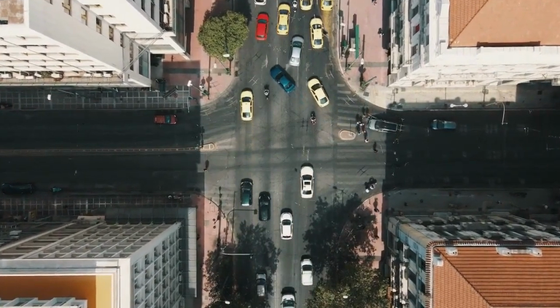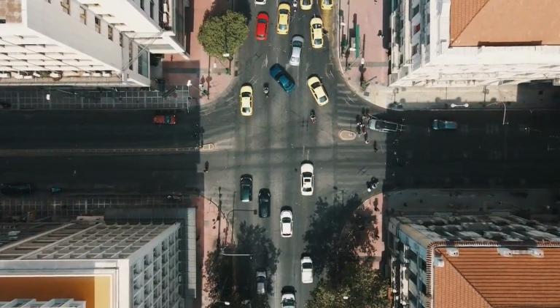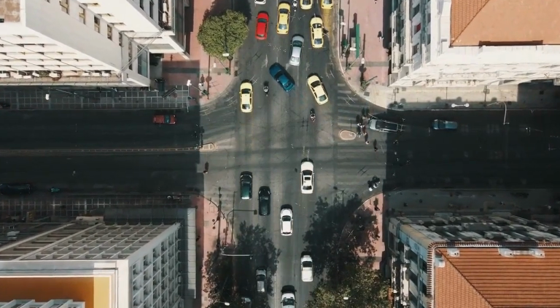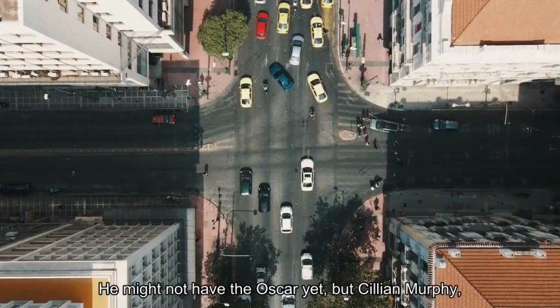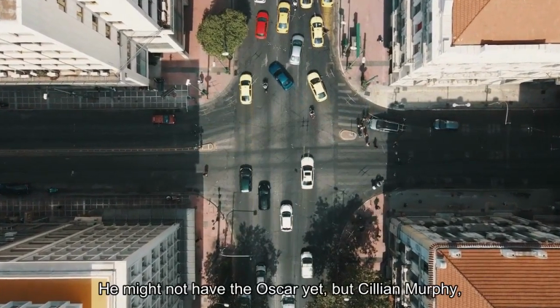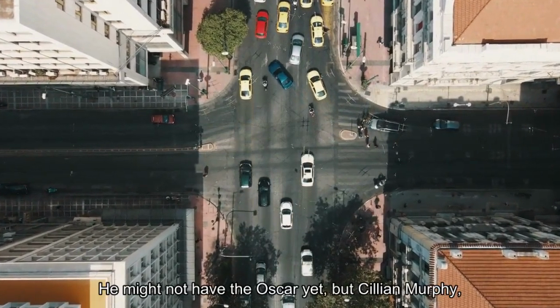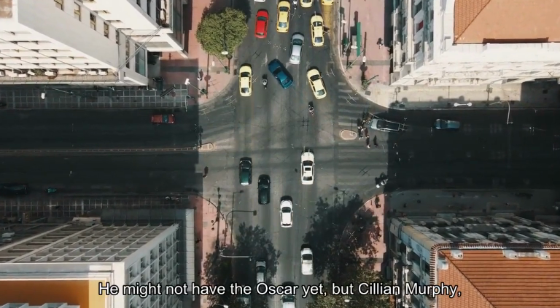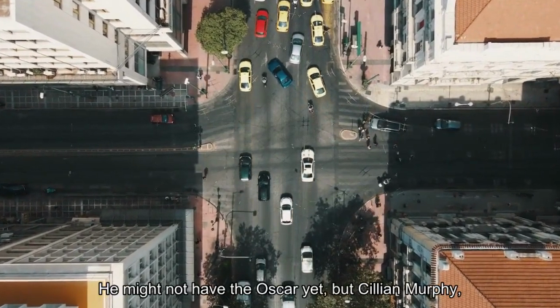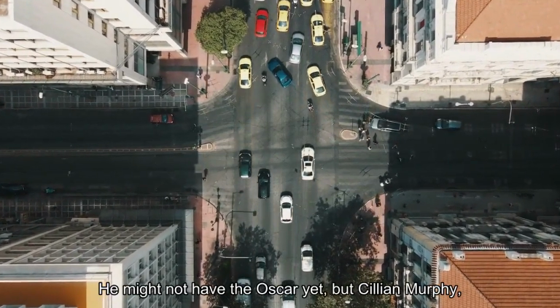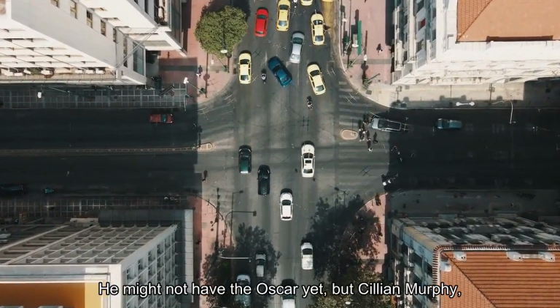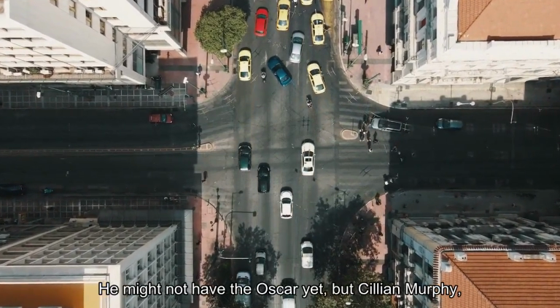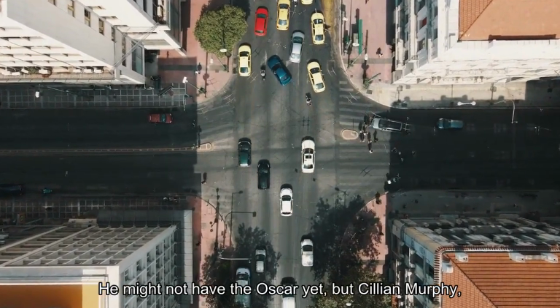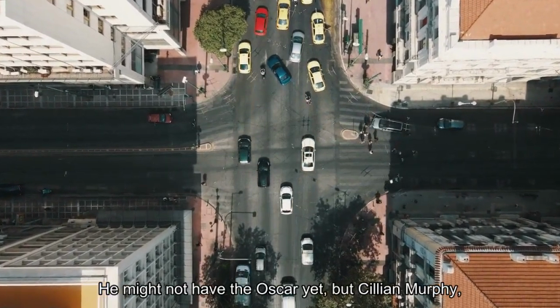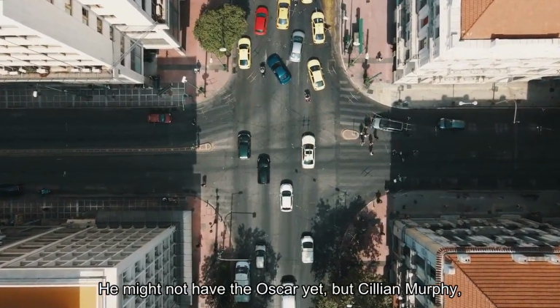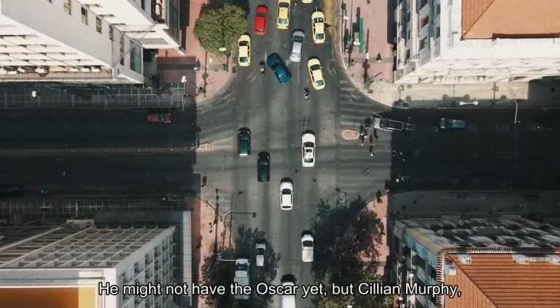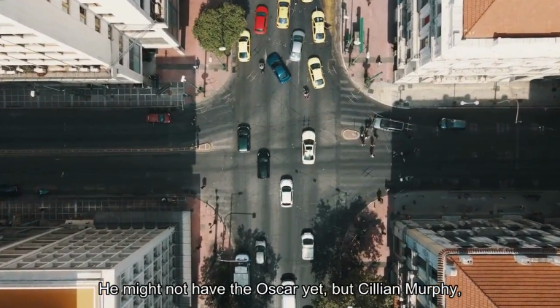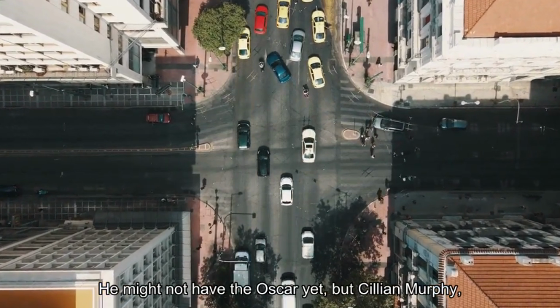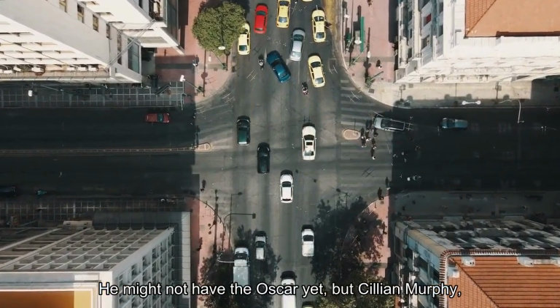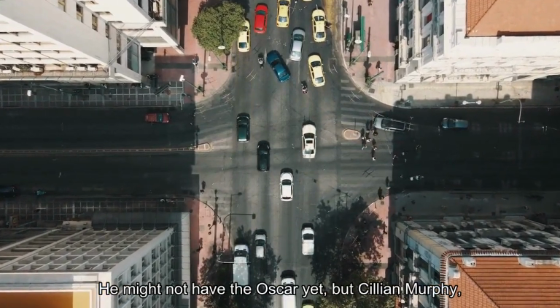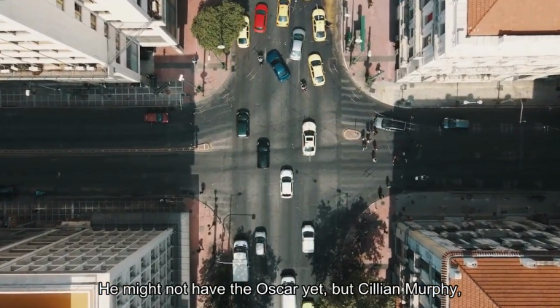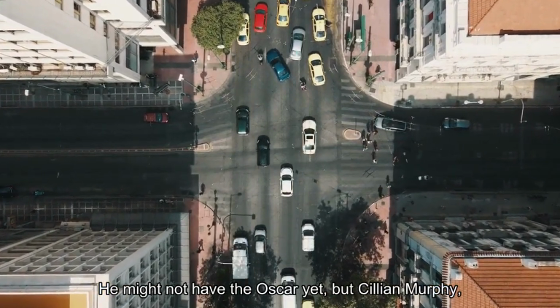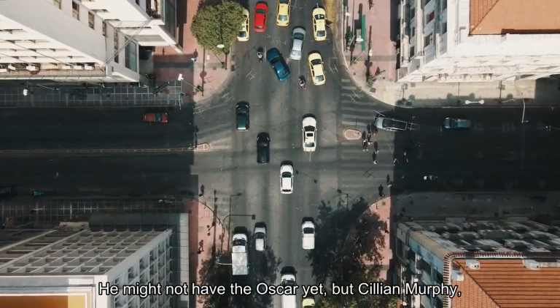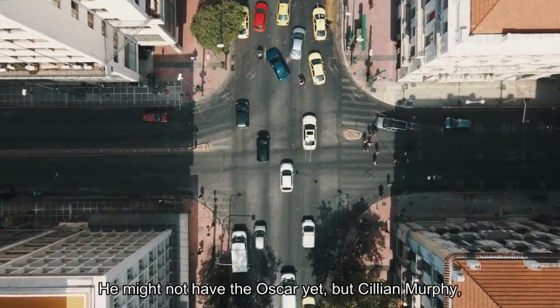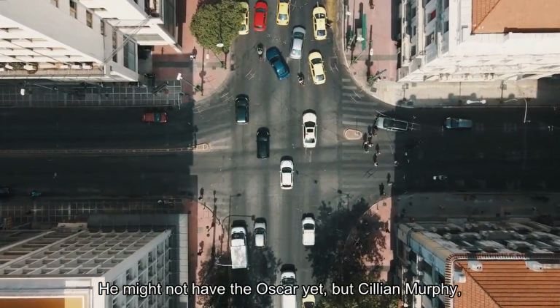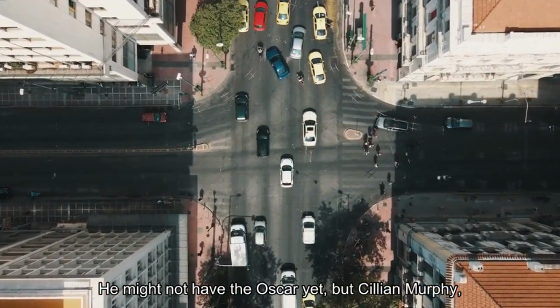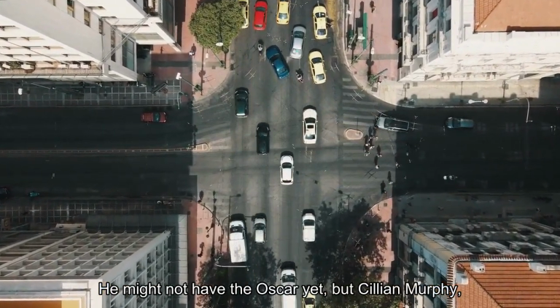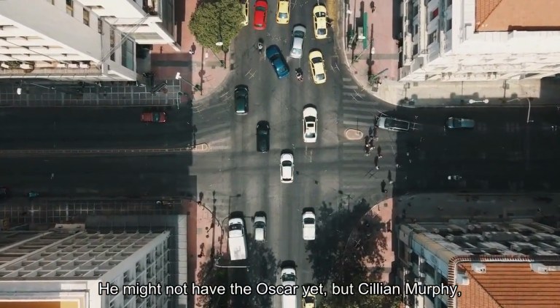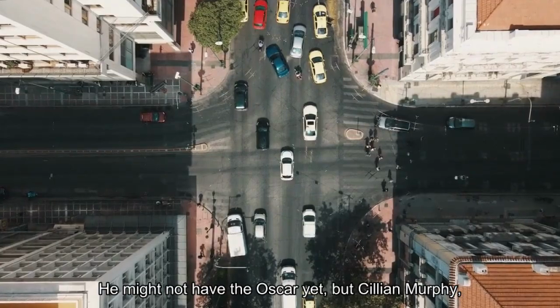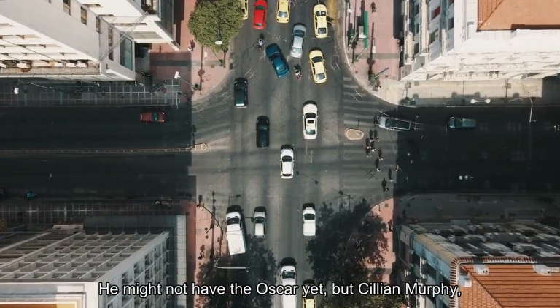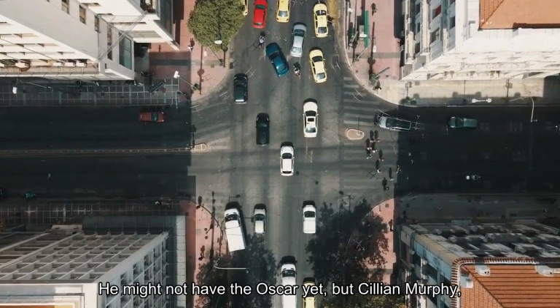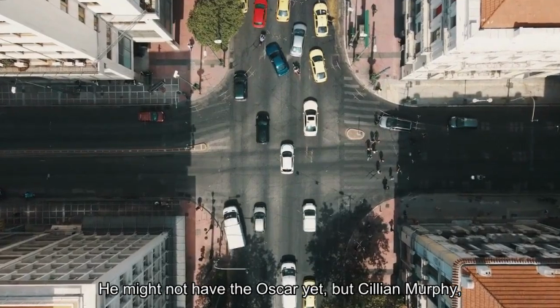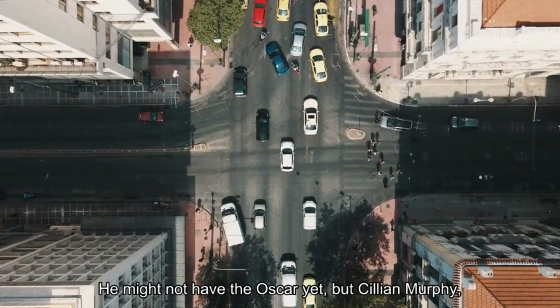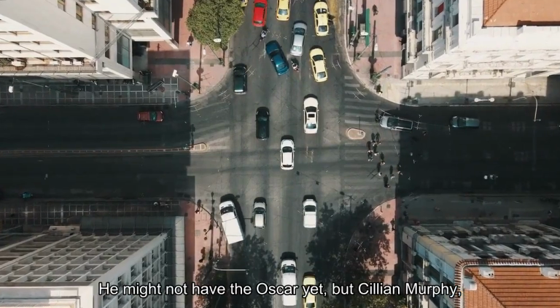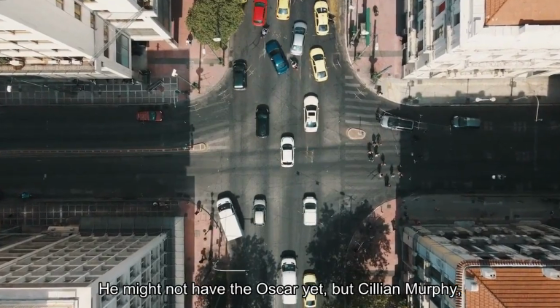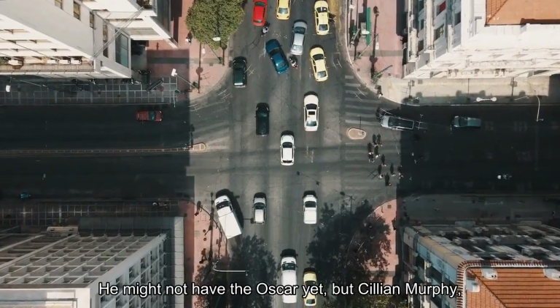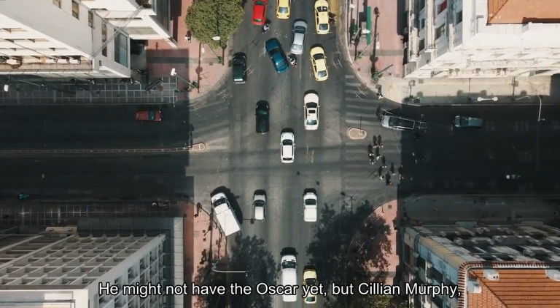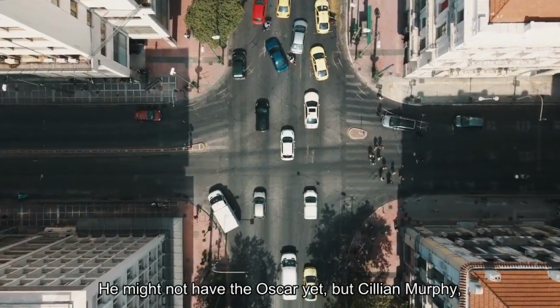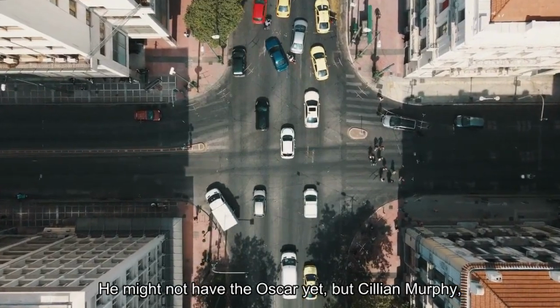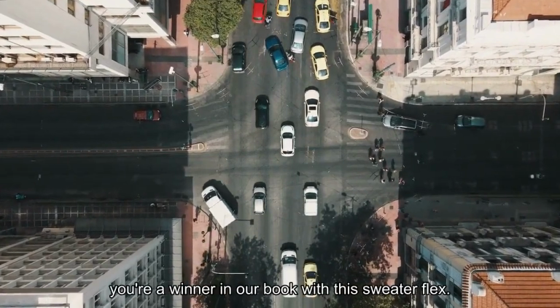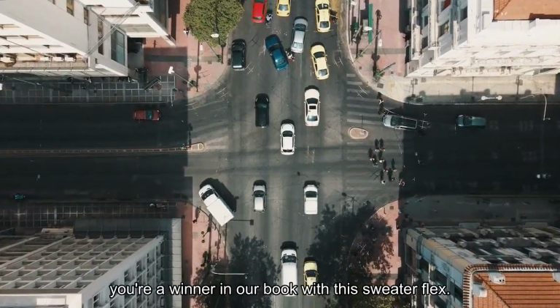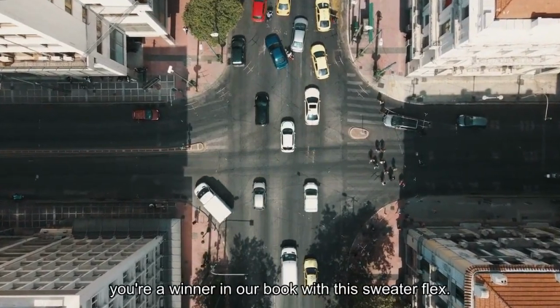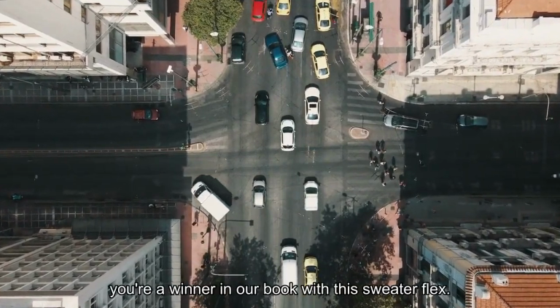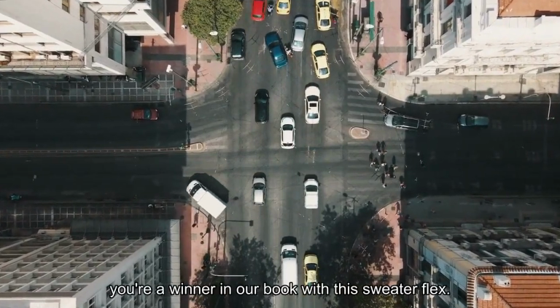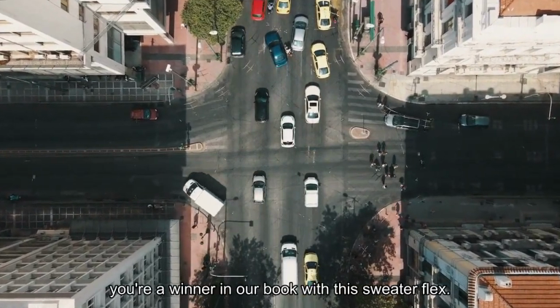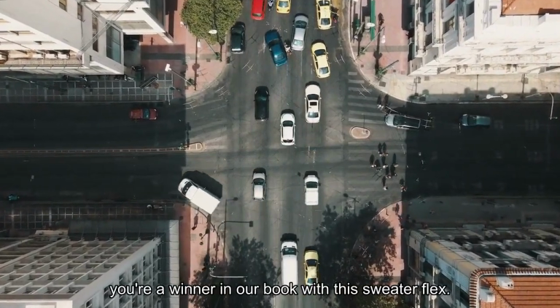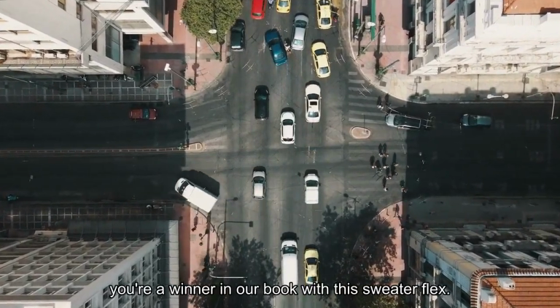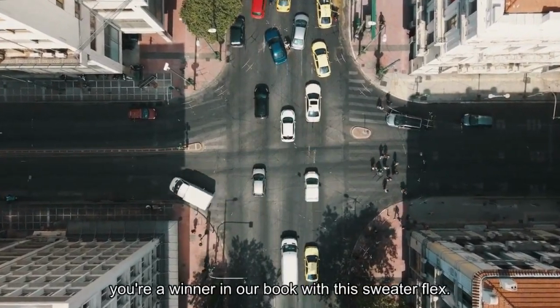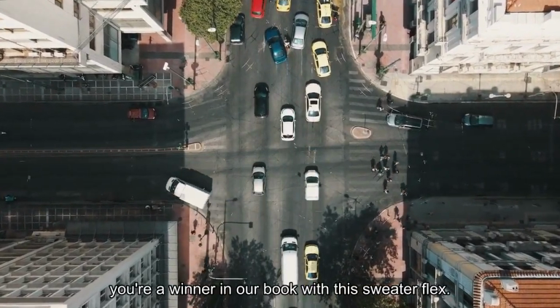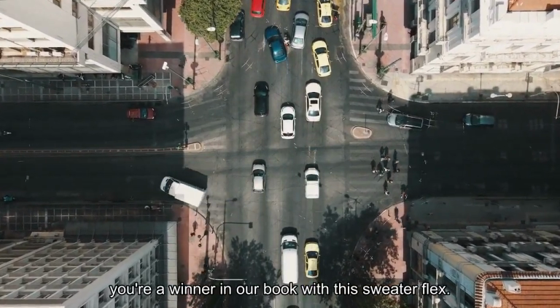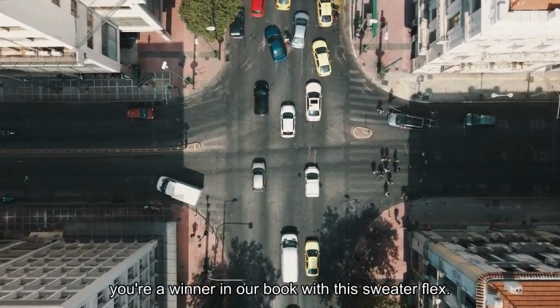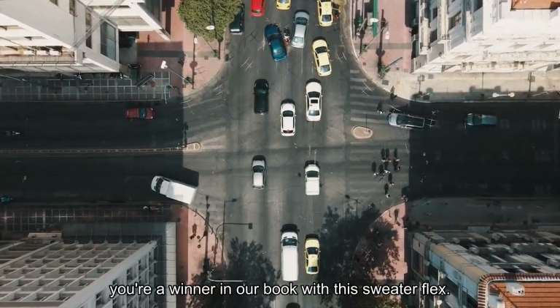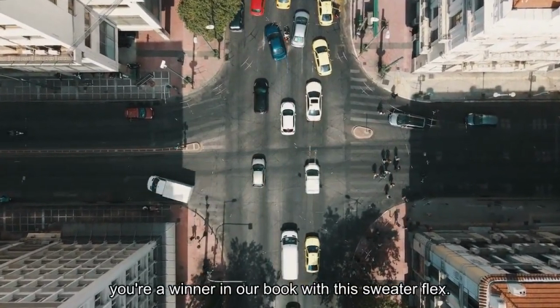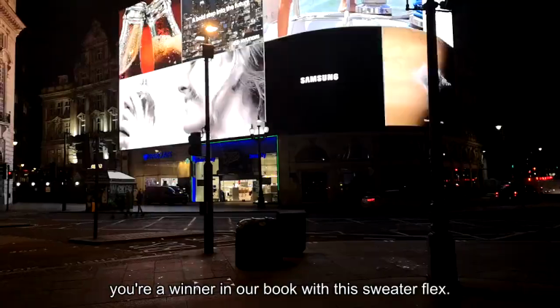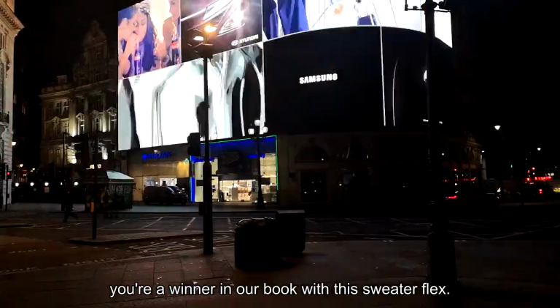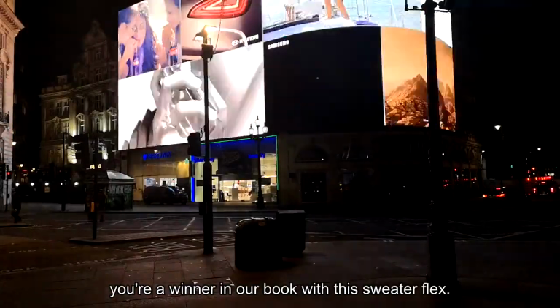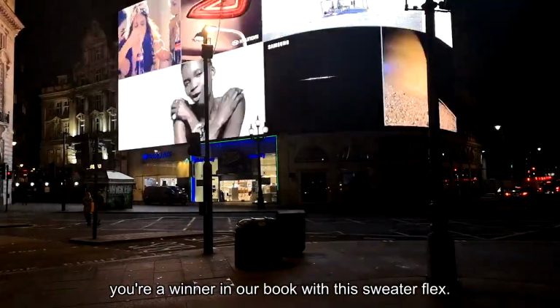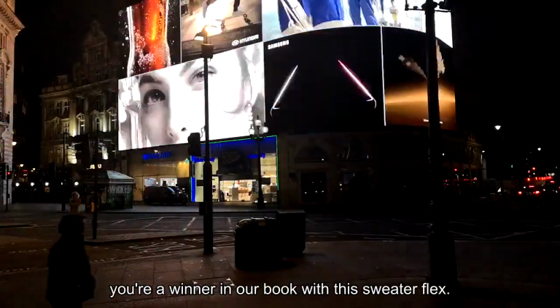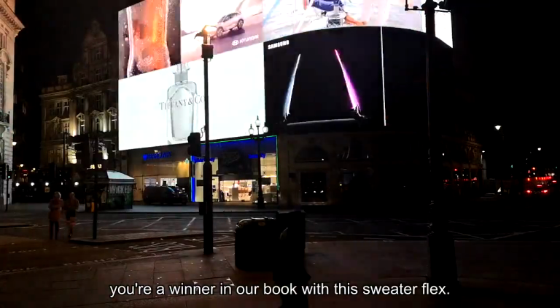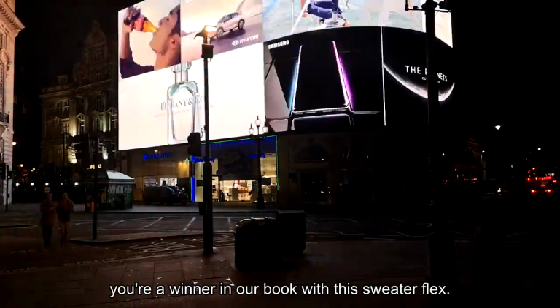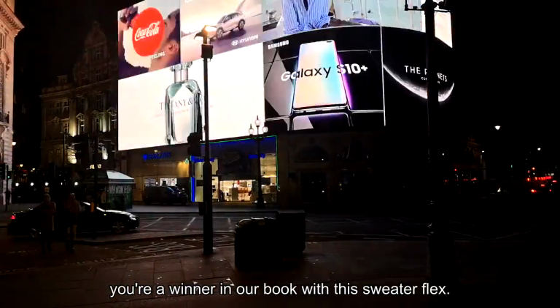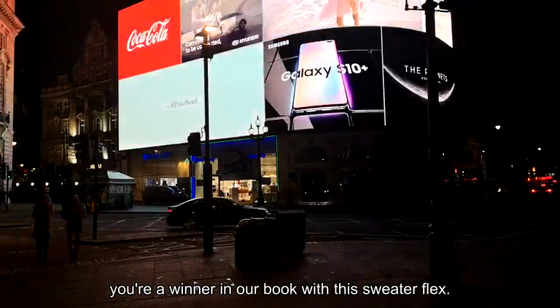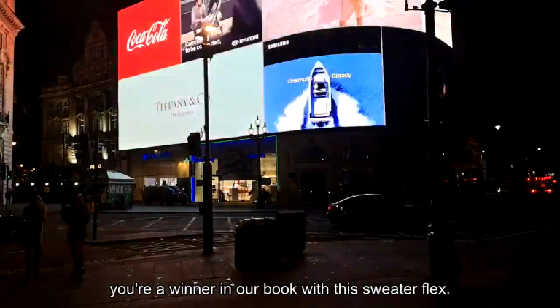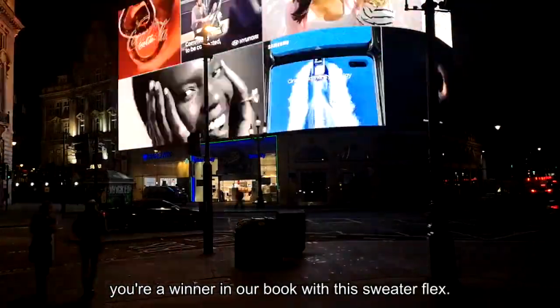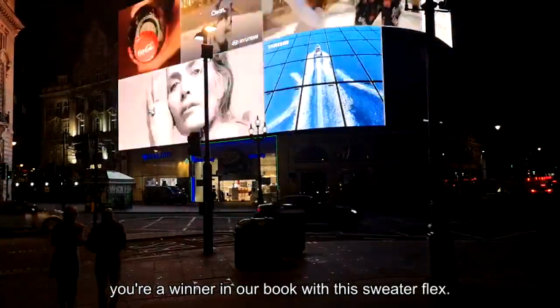He might not have the Oscar yet, but Cillian Murphy, you're a winner in our book with this sweater flex.